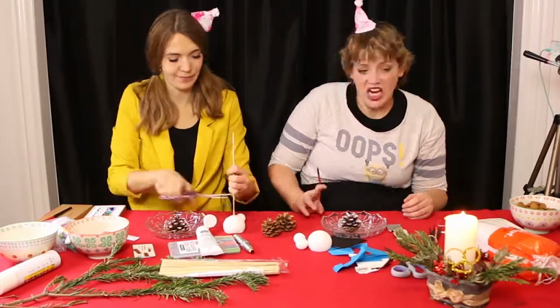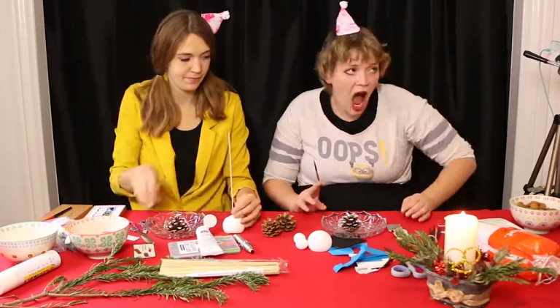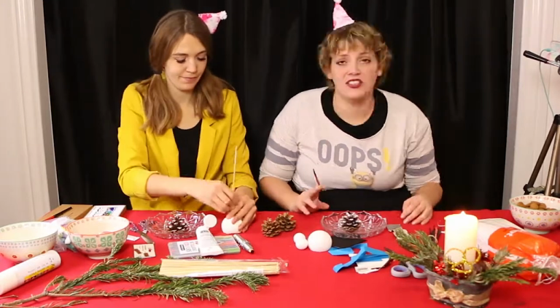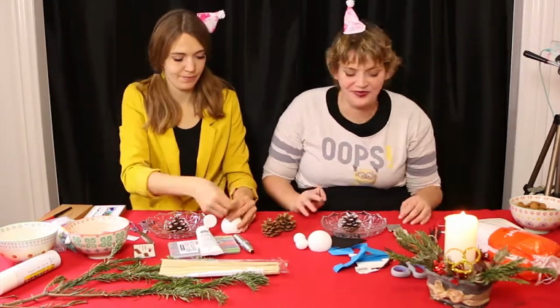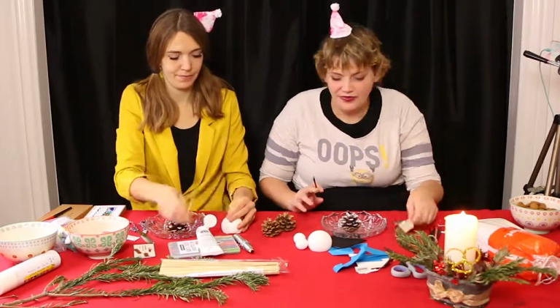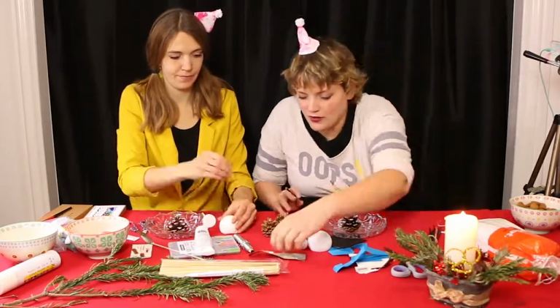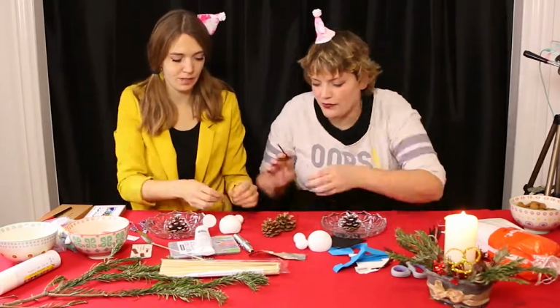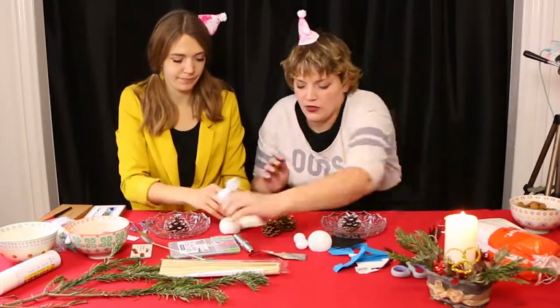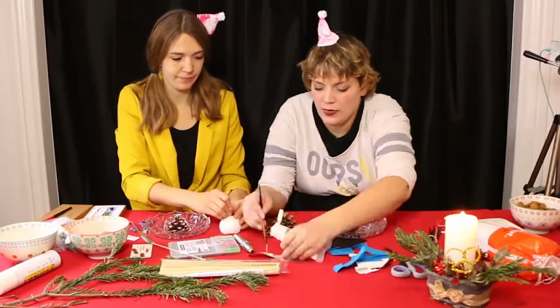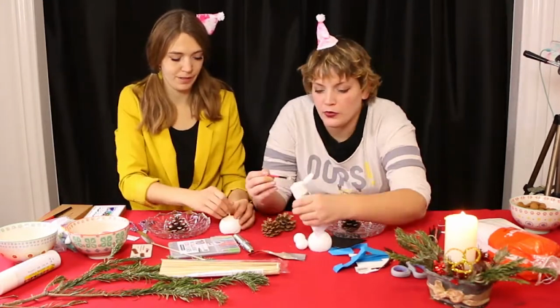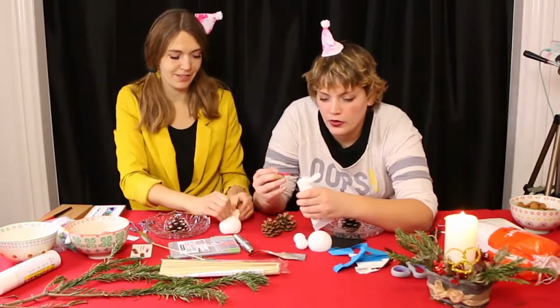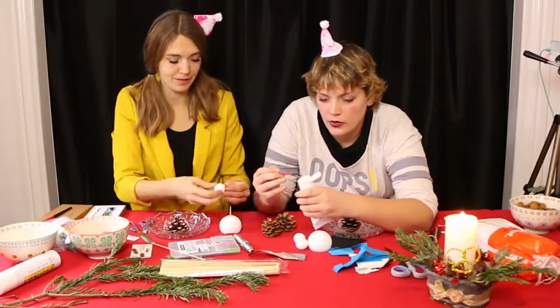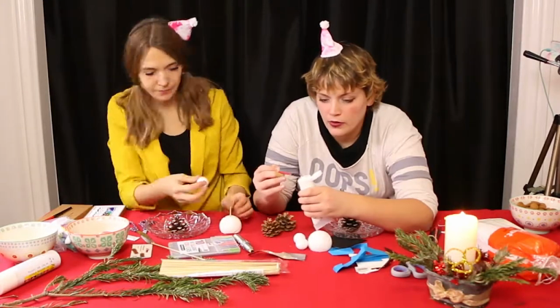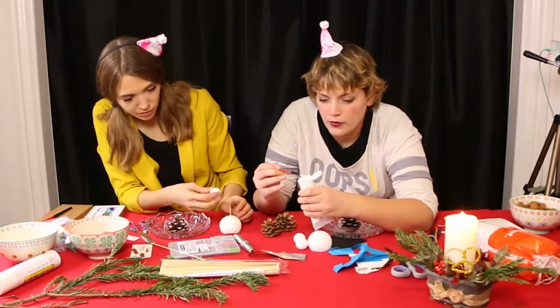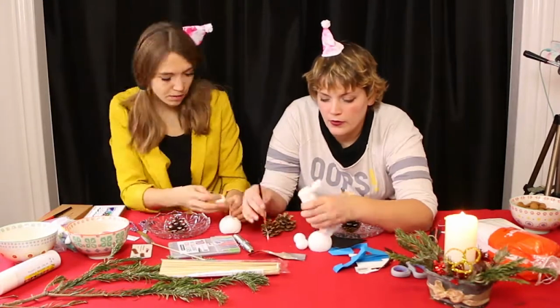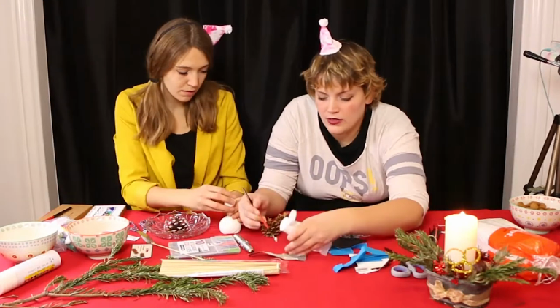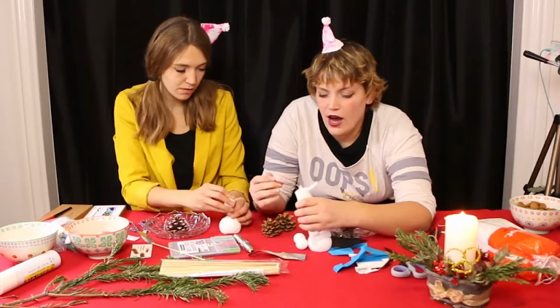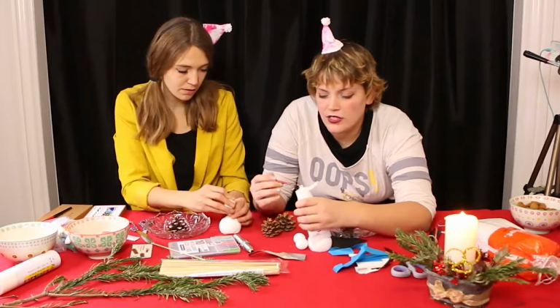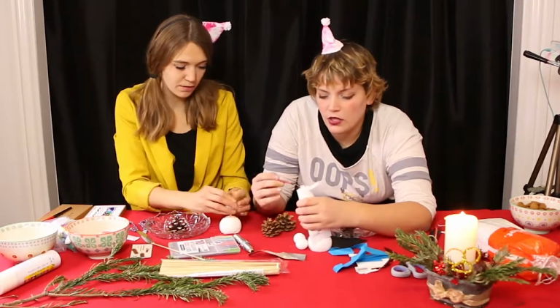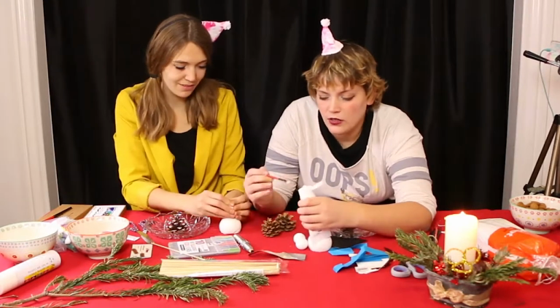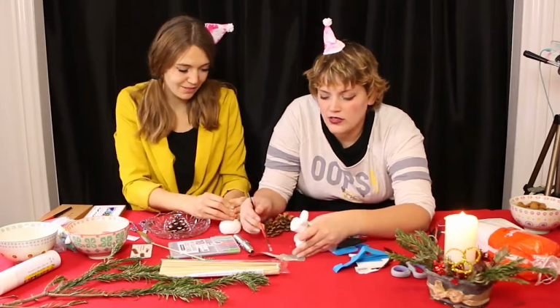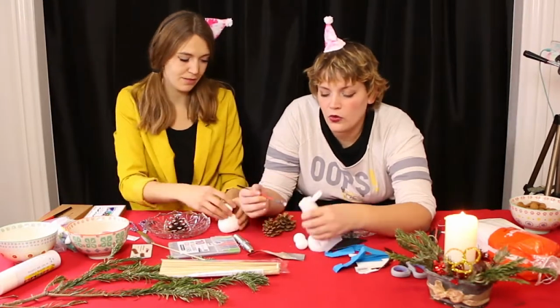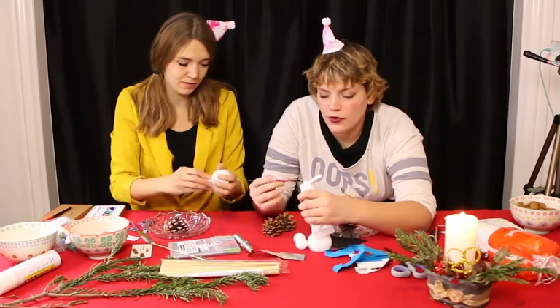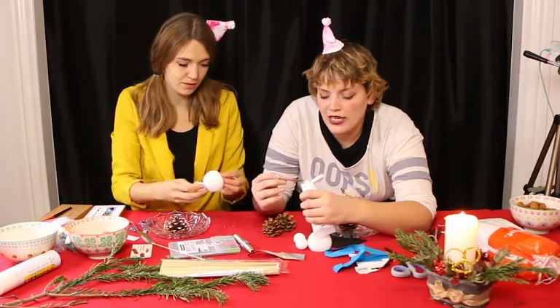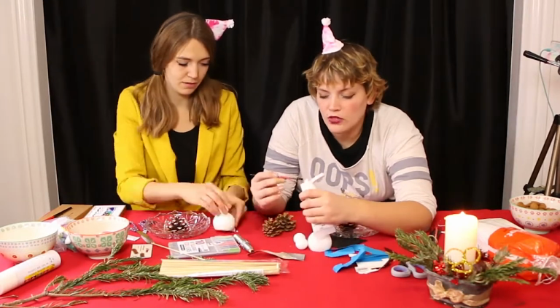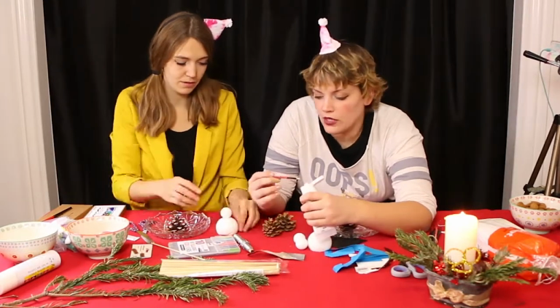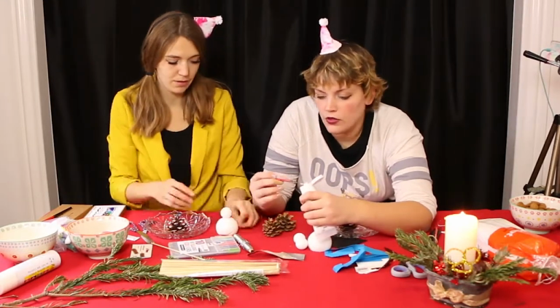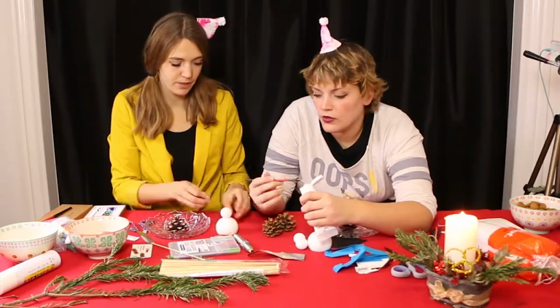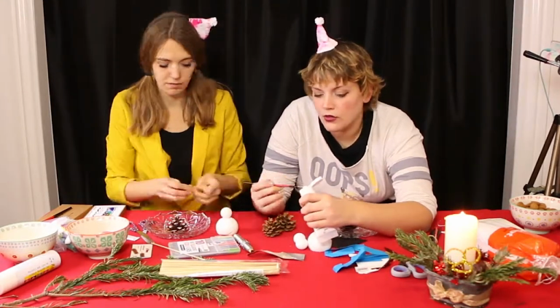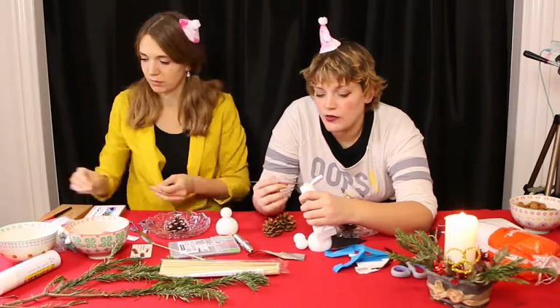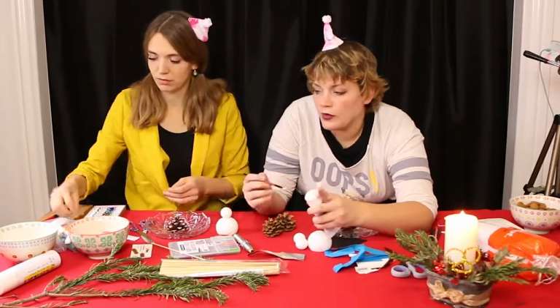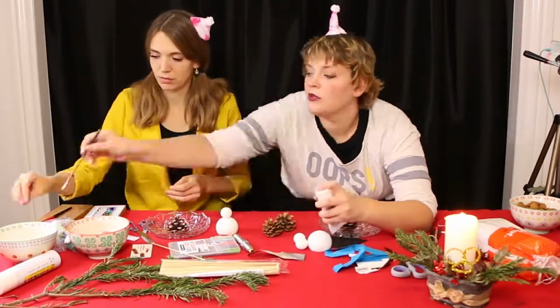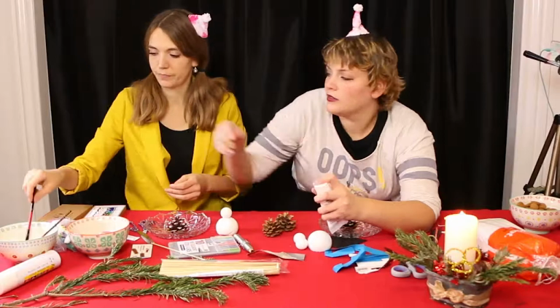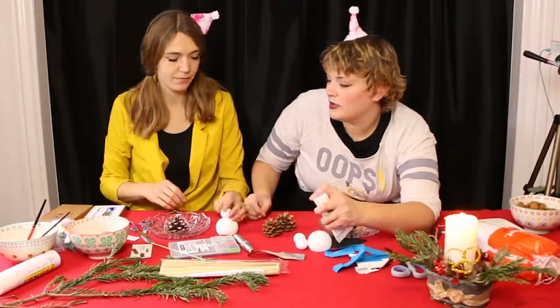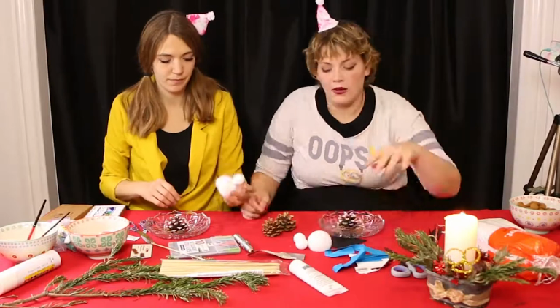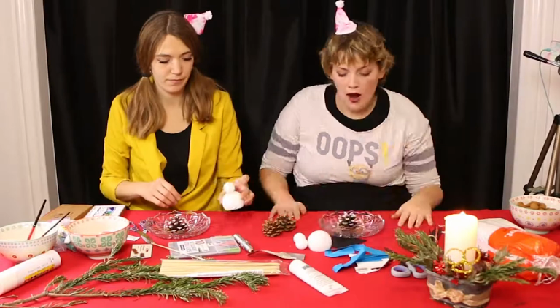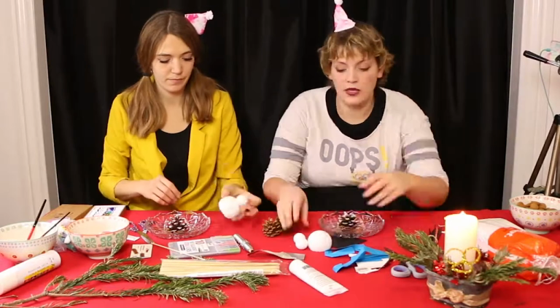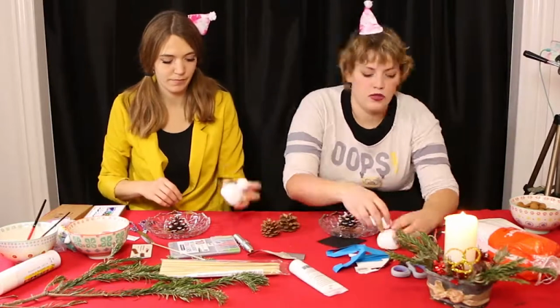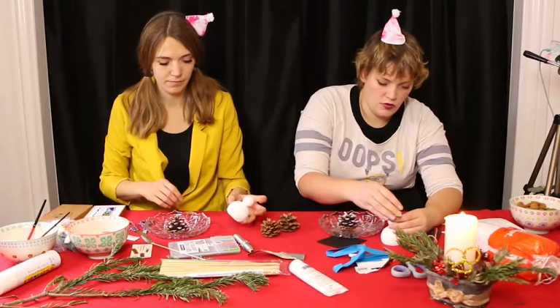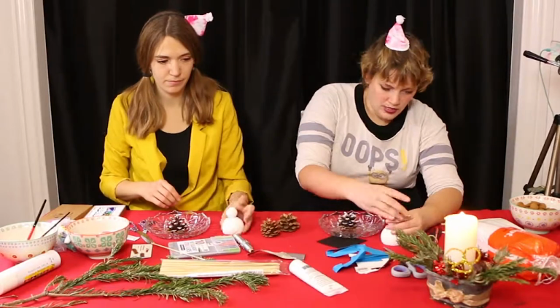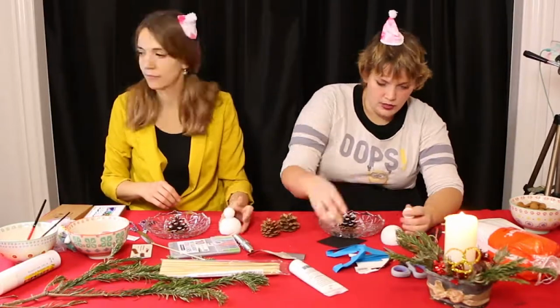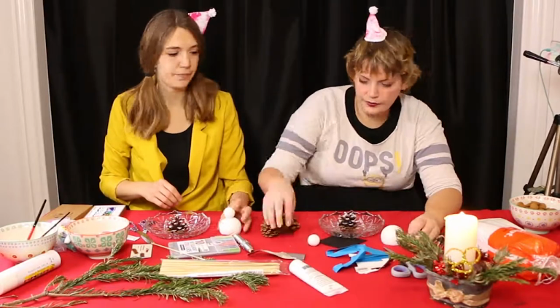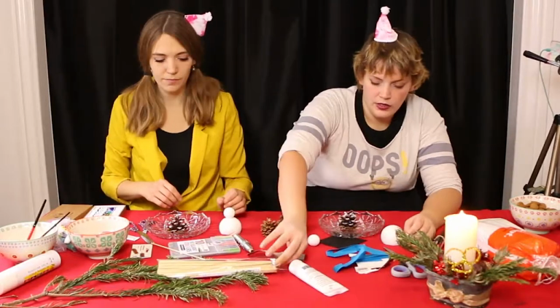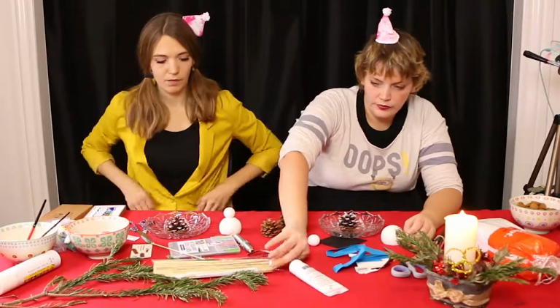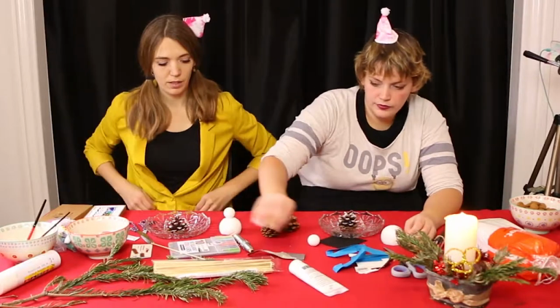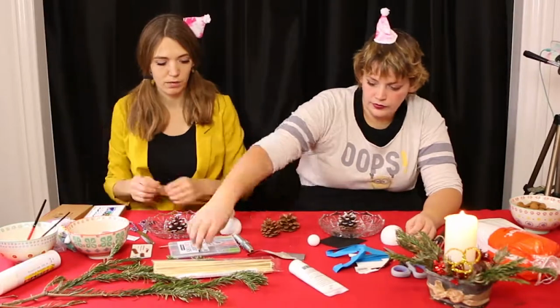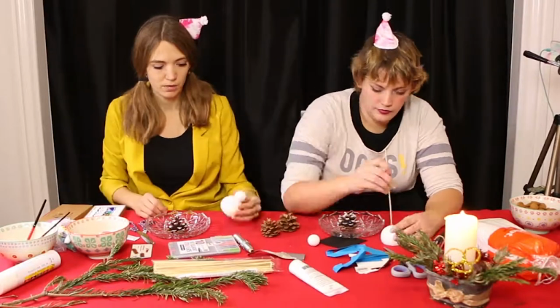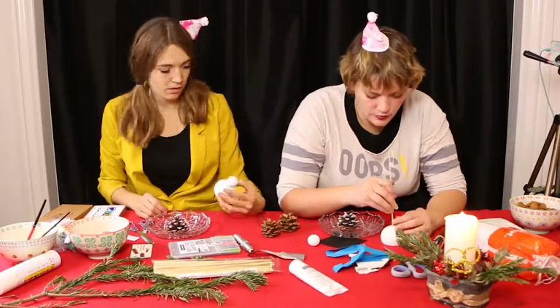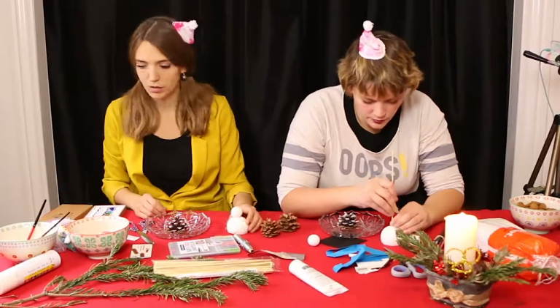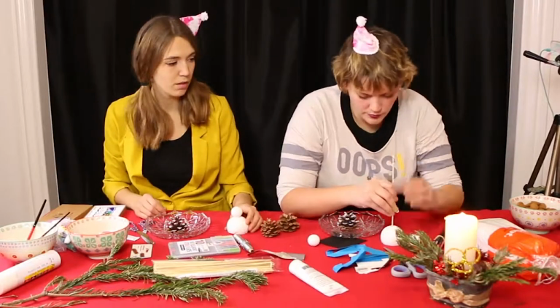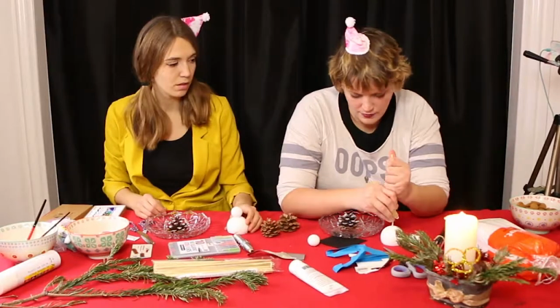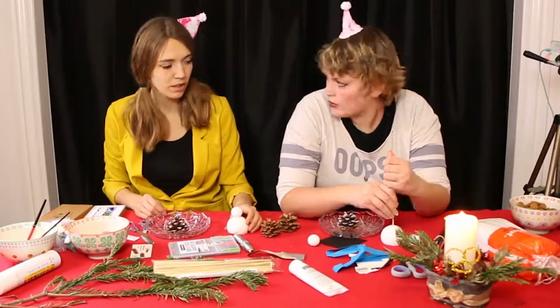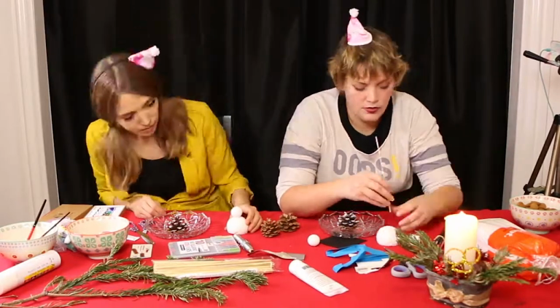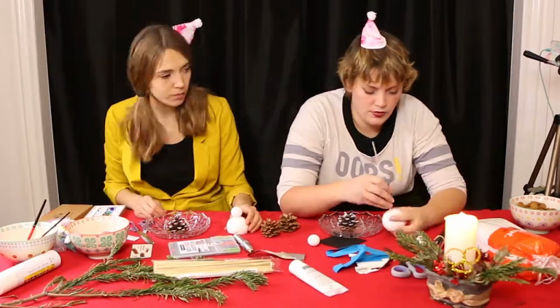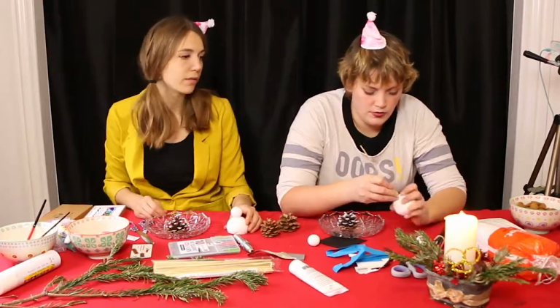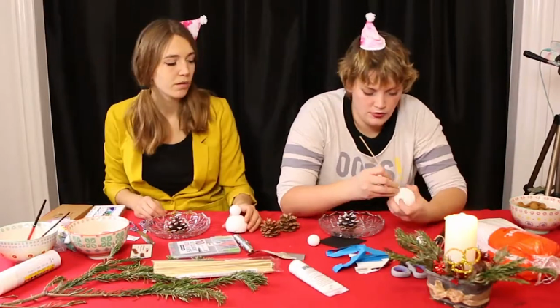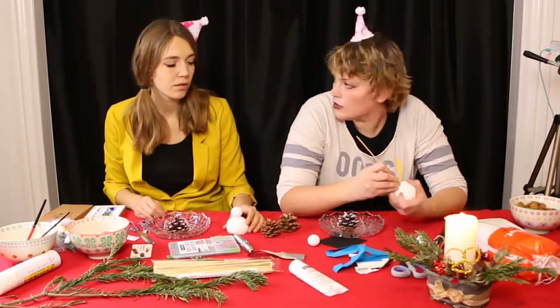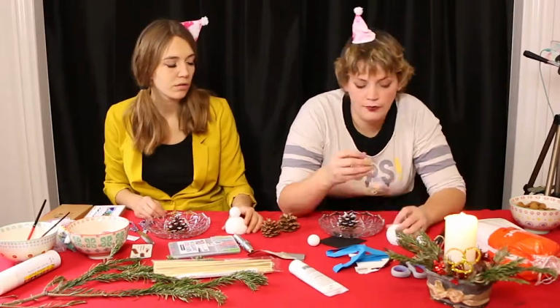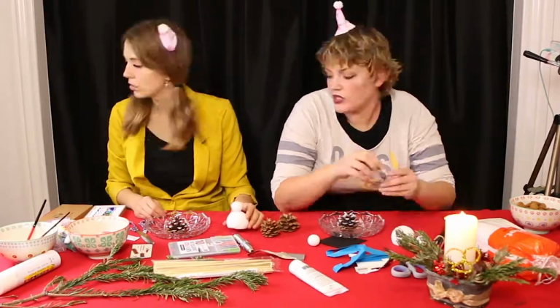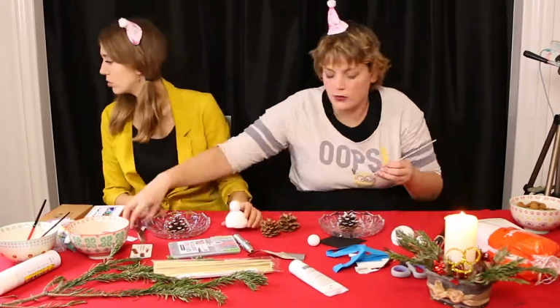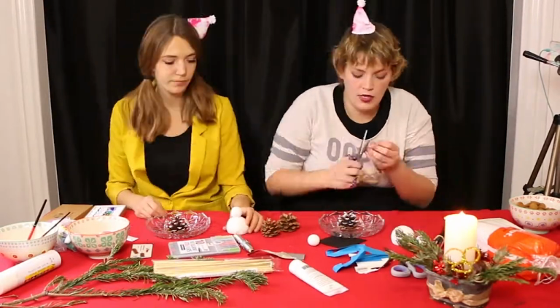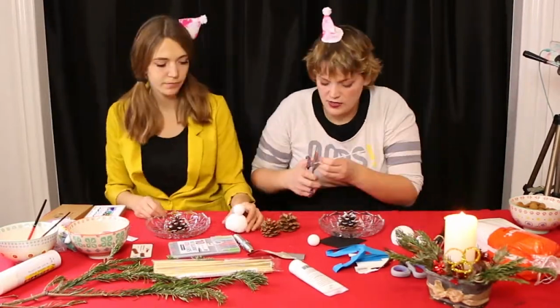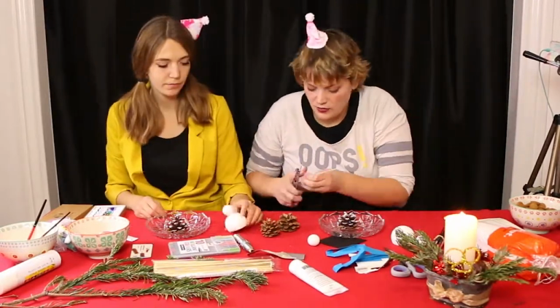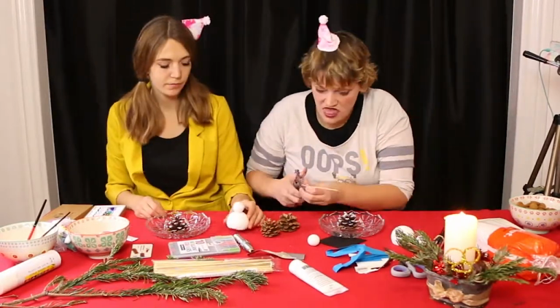And today we are making snowmen. Yay! And women. Snow people. Why genderize them?